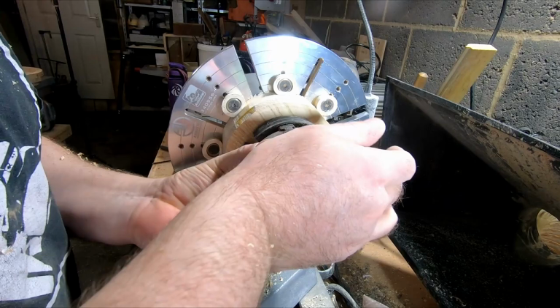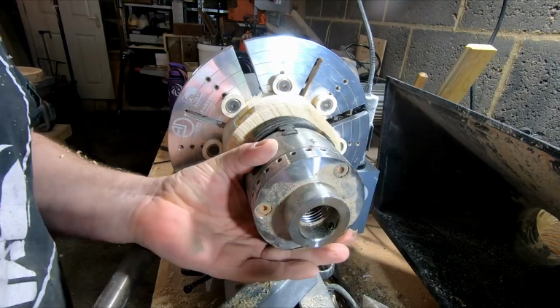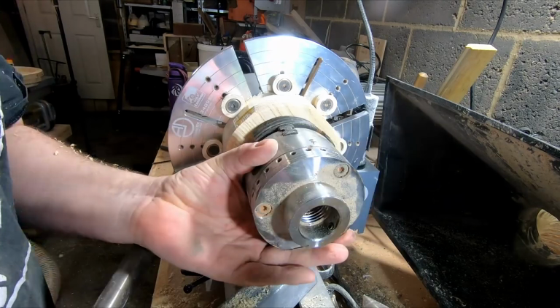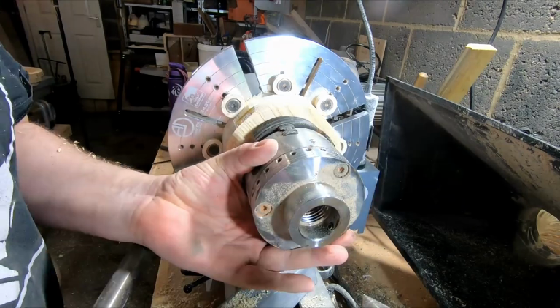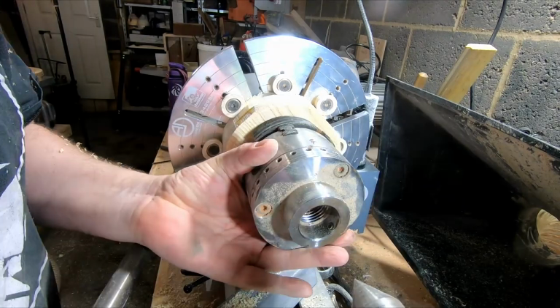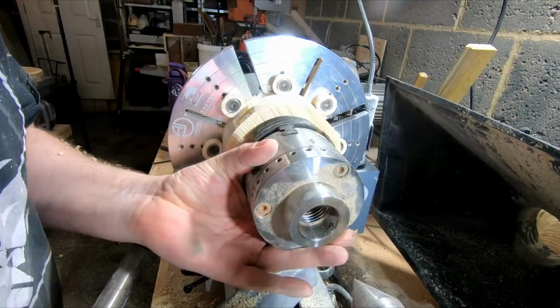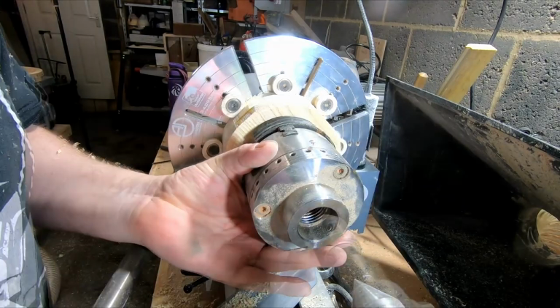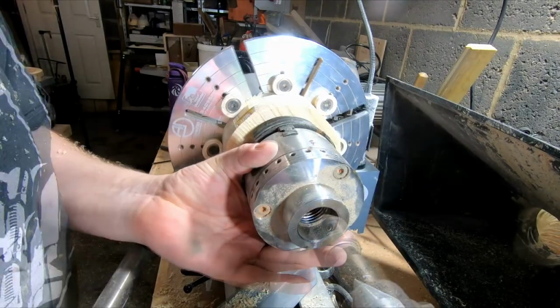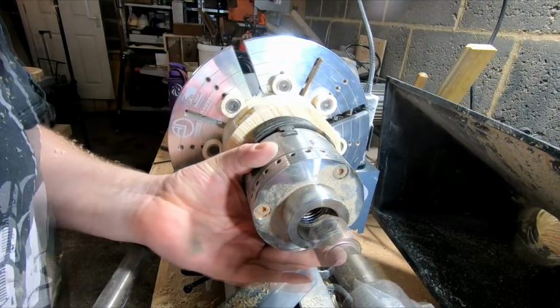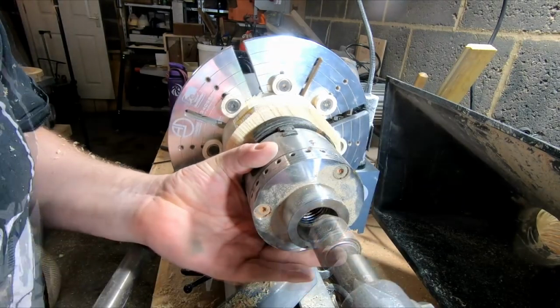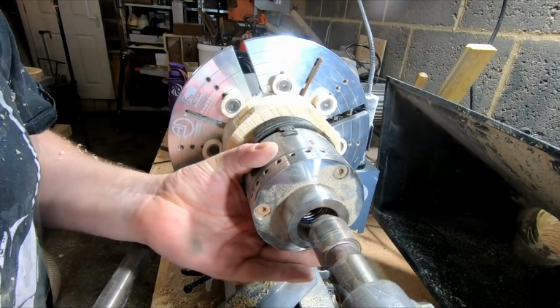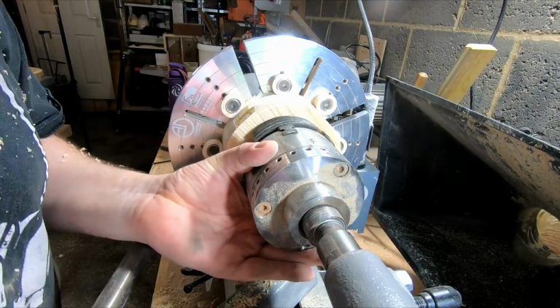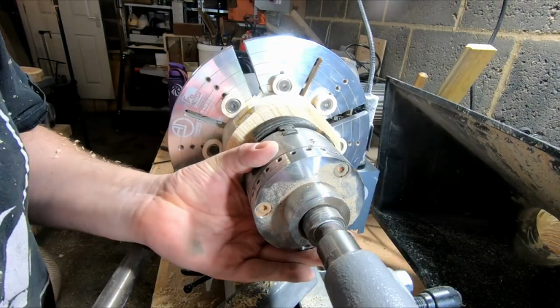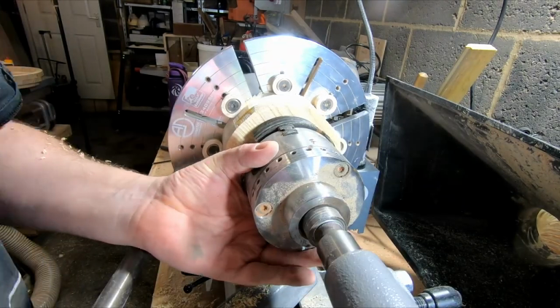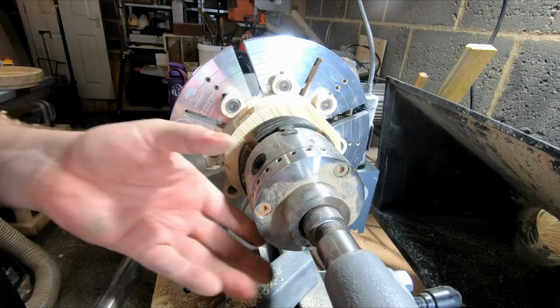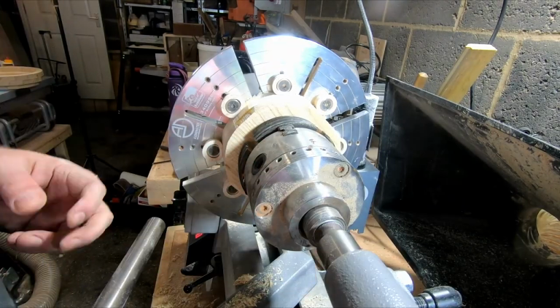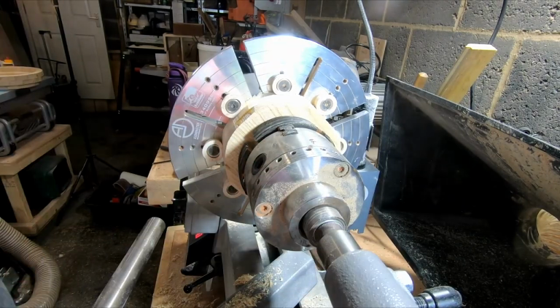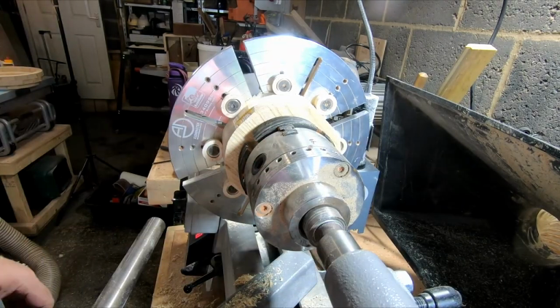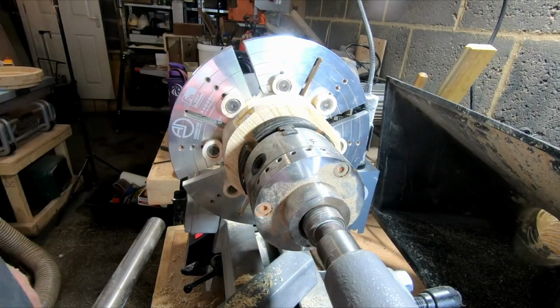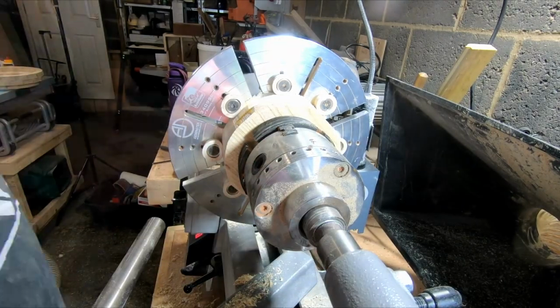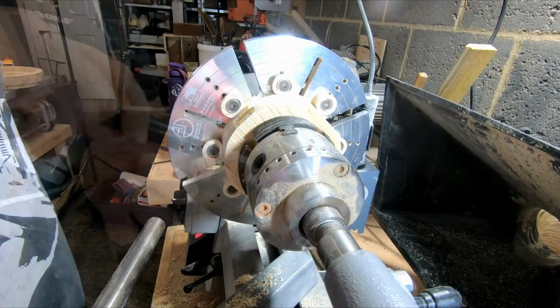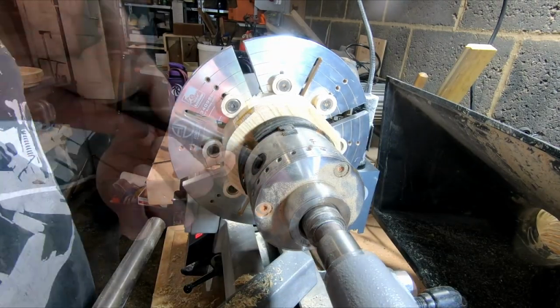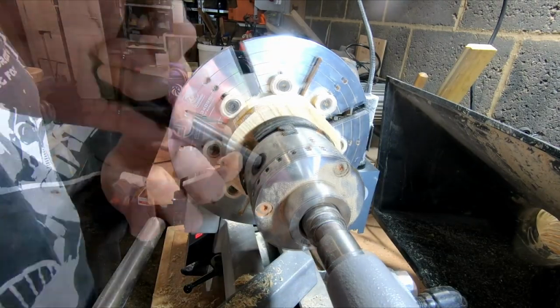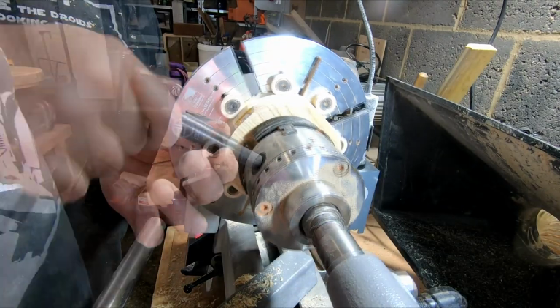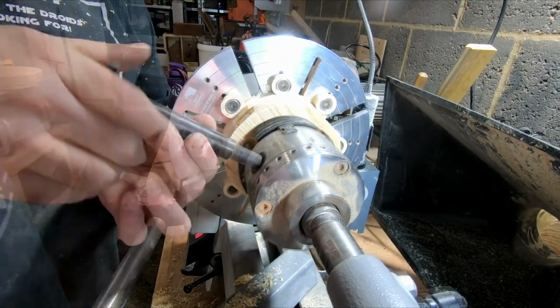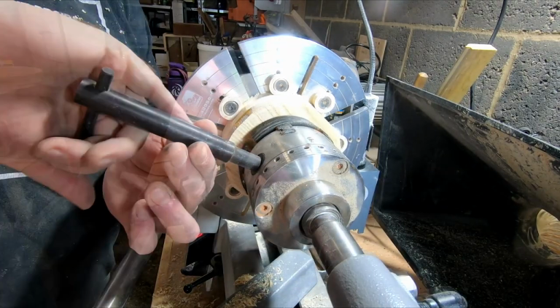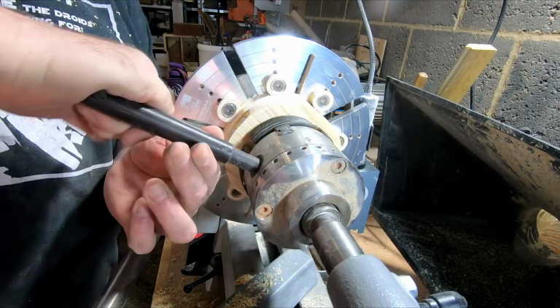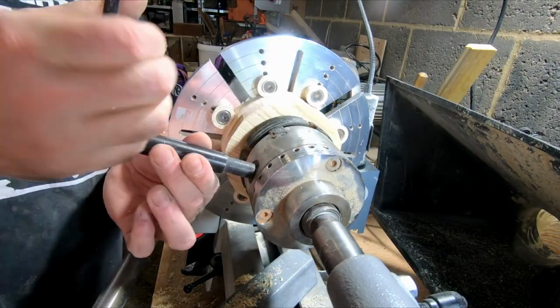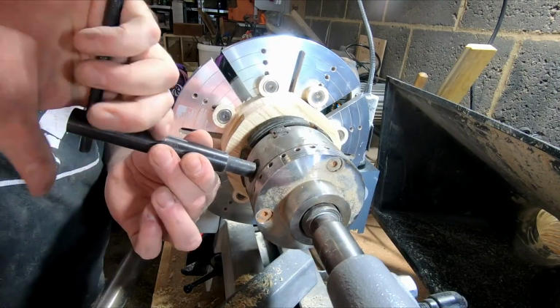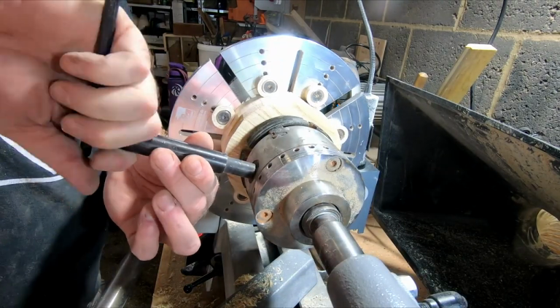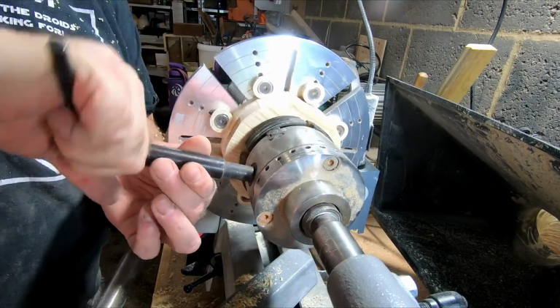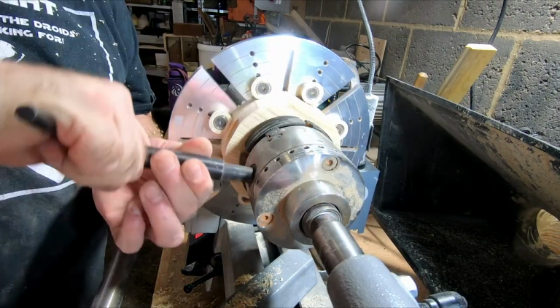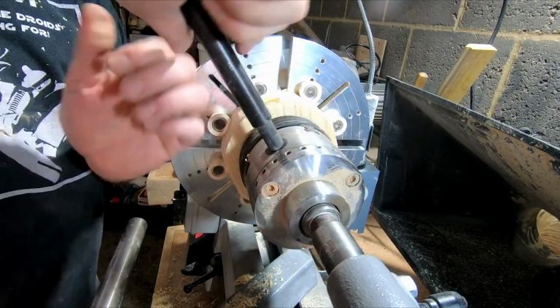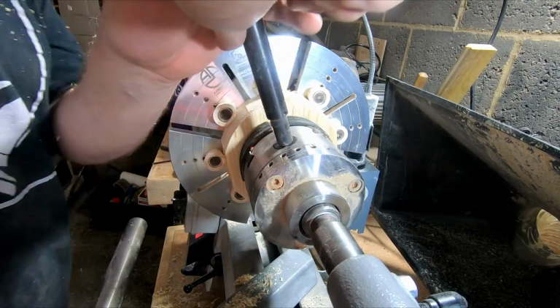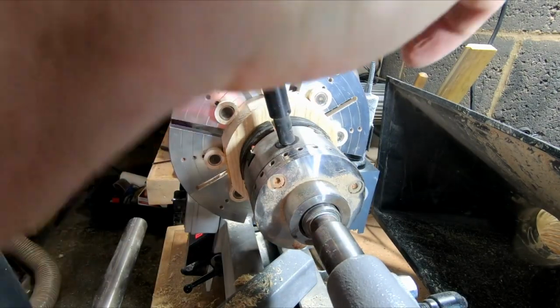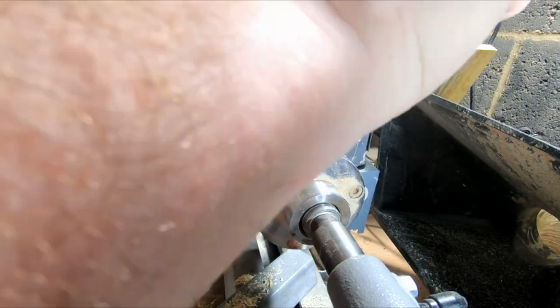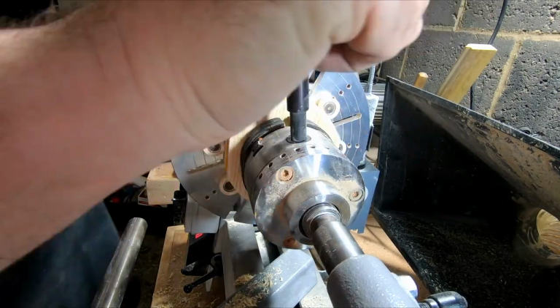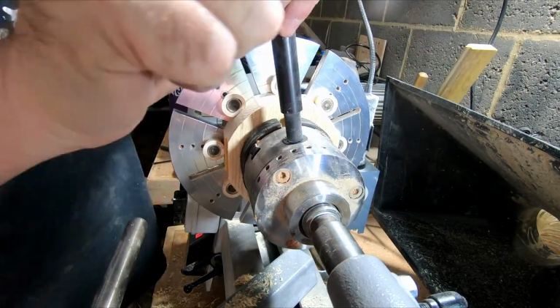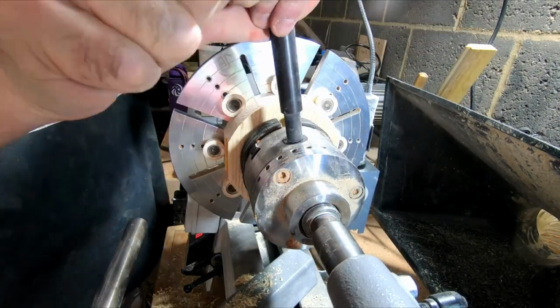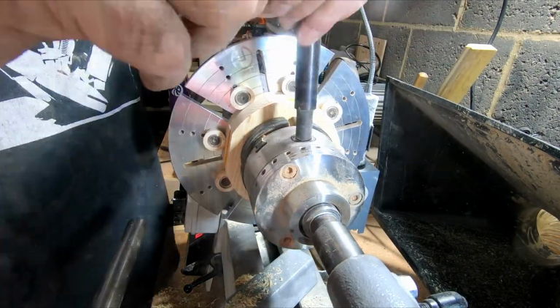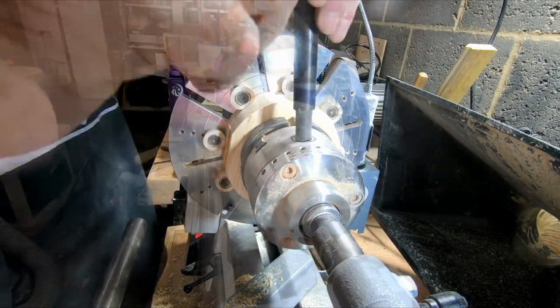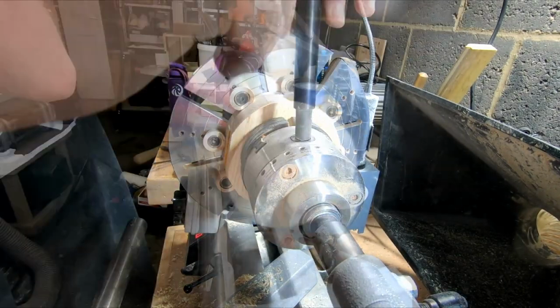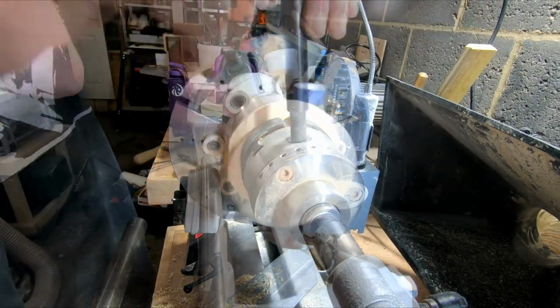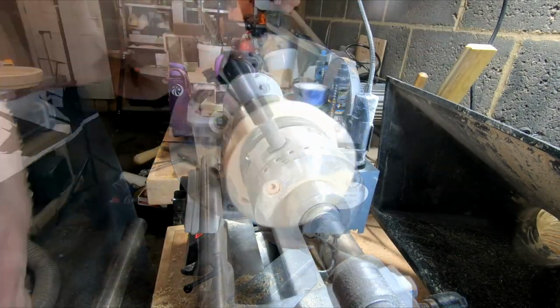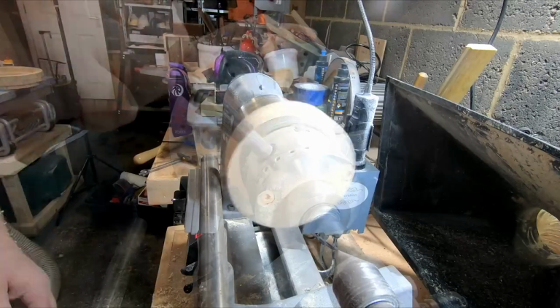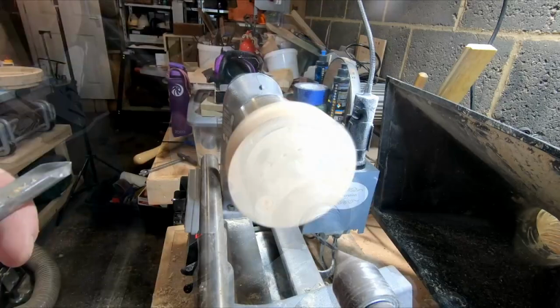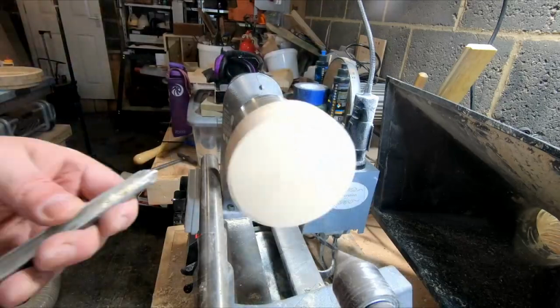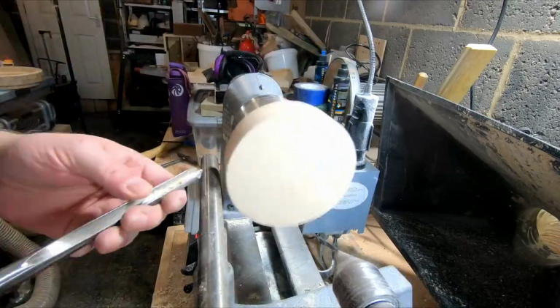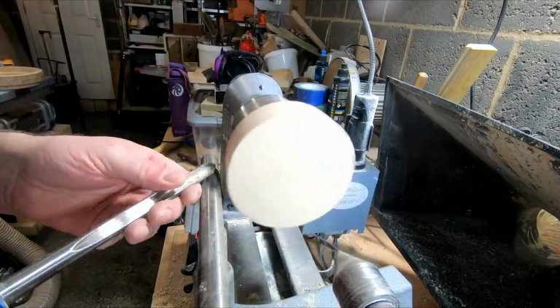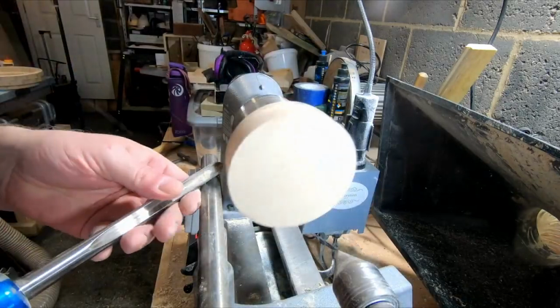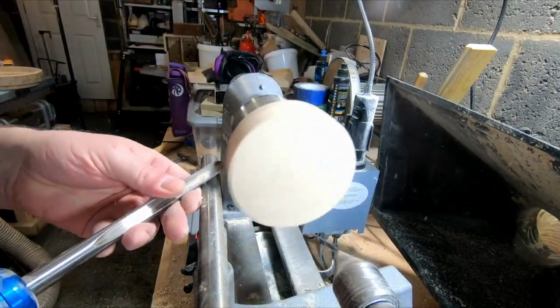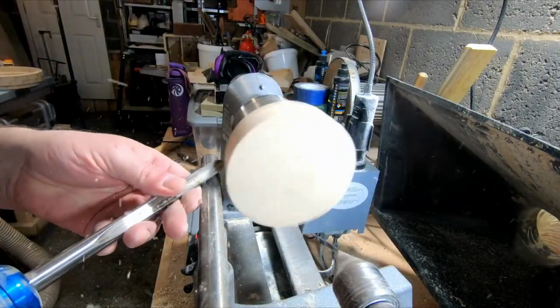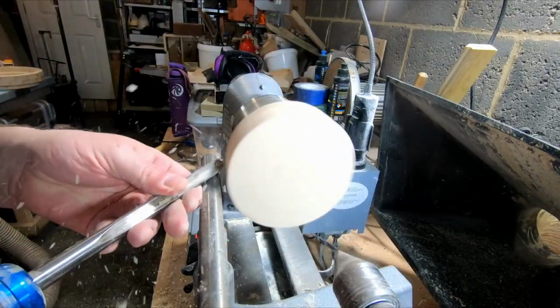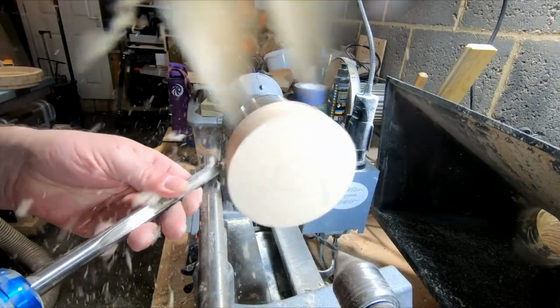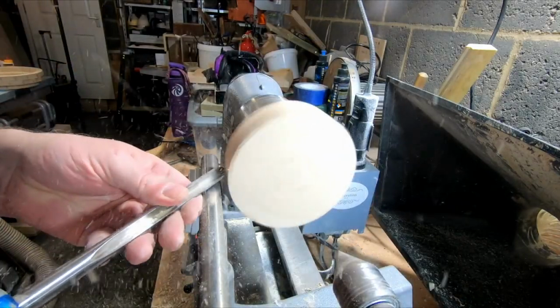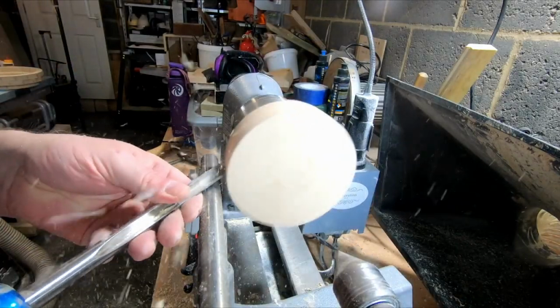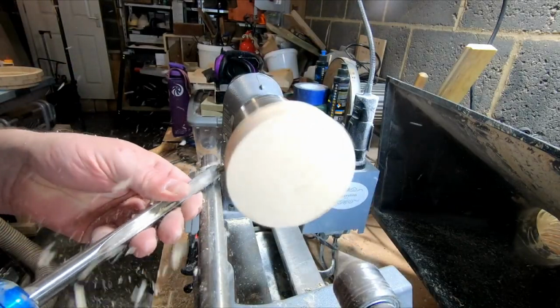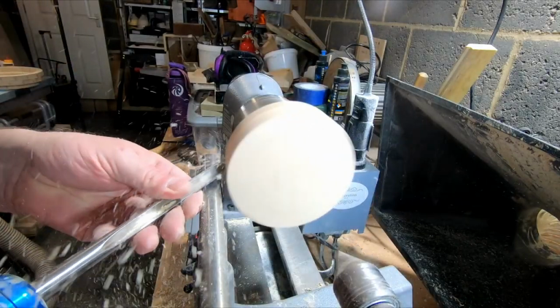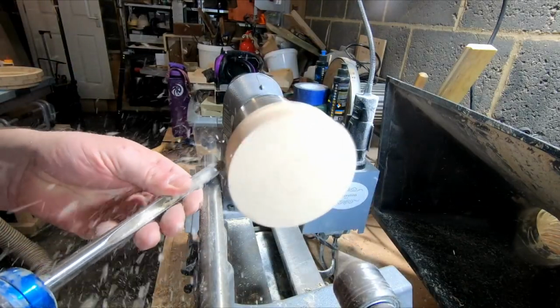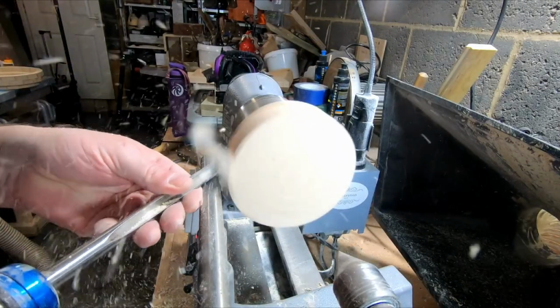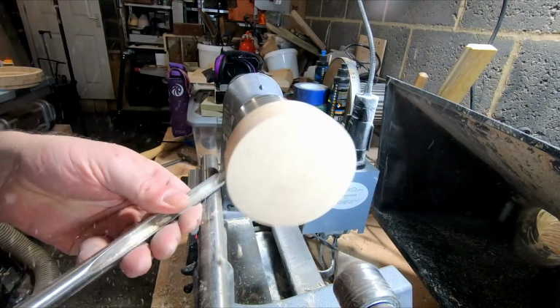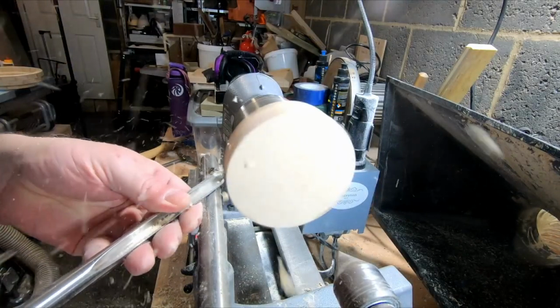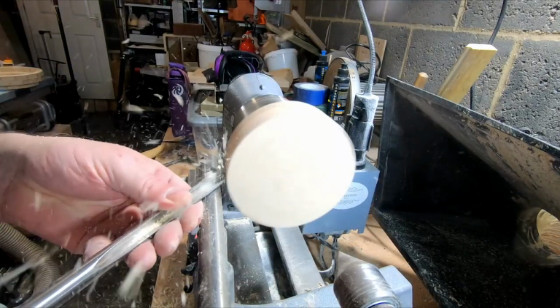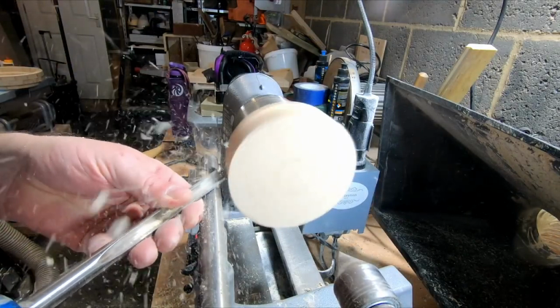With the base mounted in the four-jaw chuck and using a three-eighth bowl gouge, I could get it to round and more or less to the finished diameter of the foot.